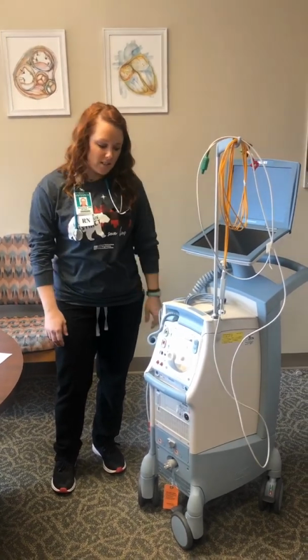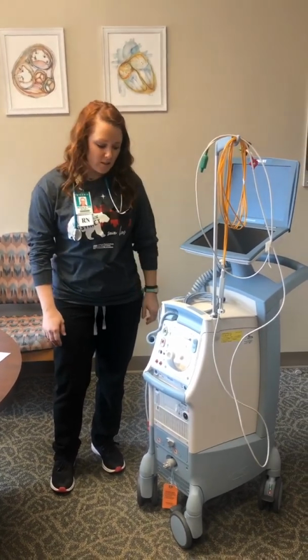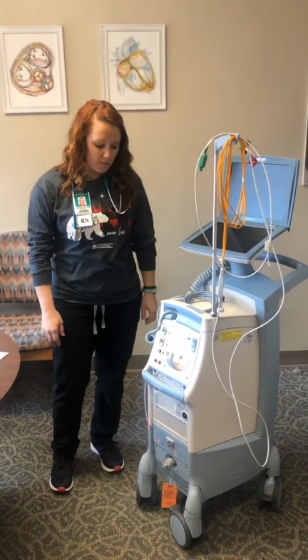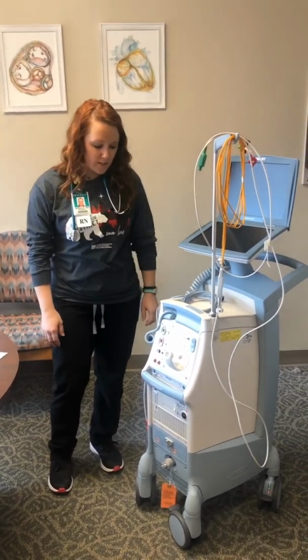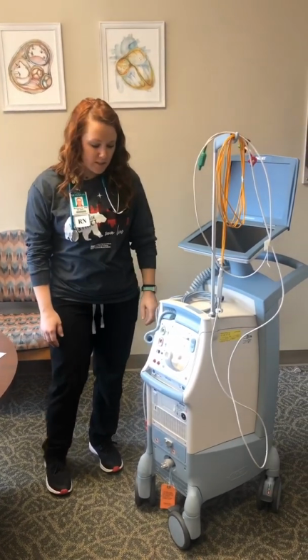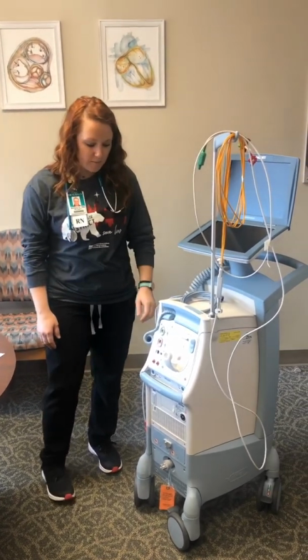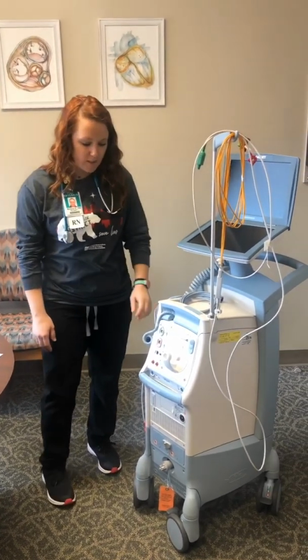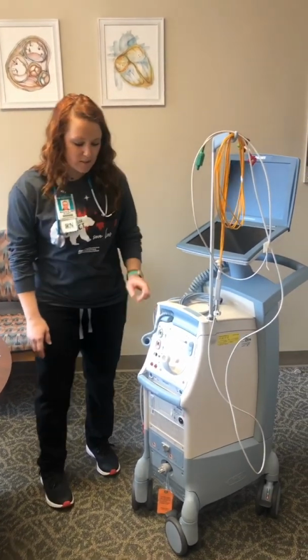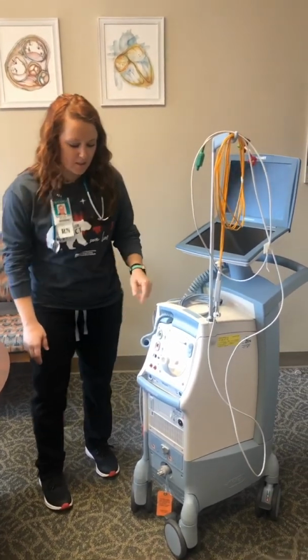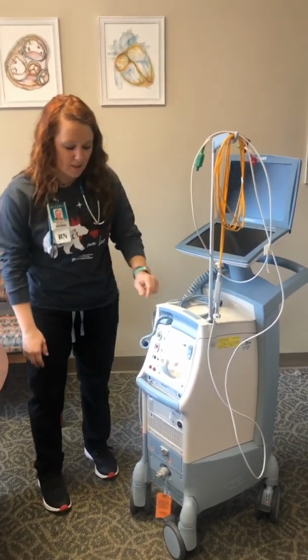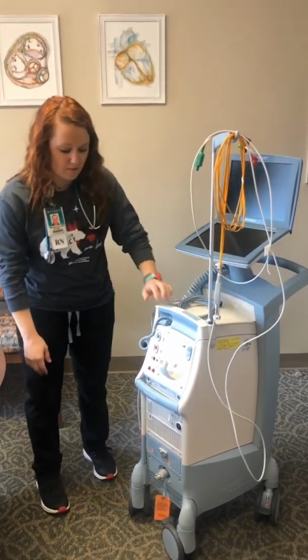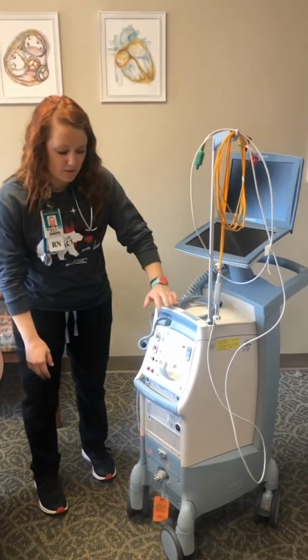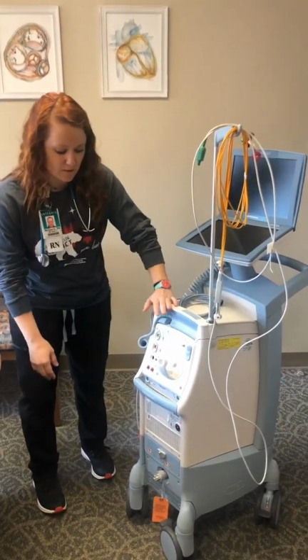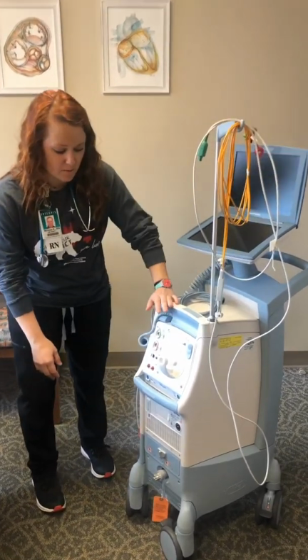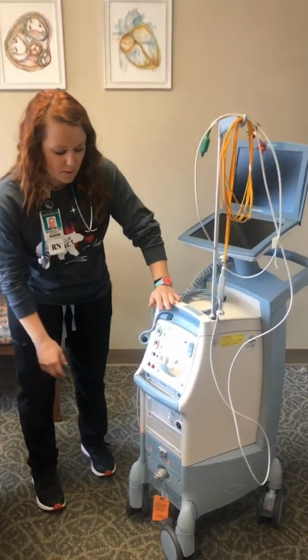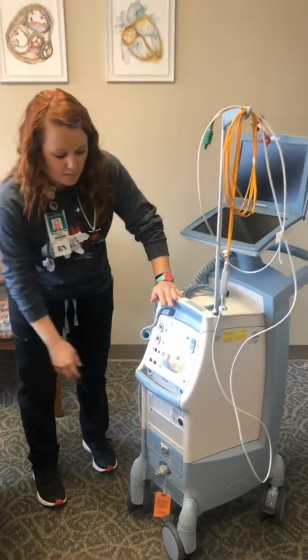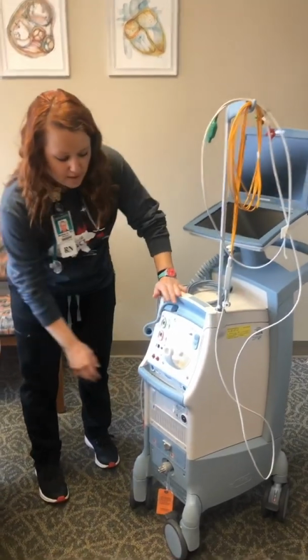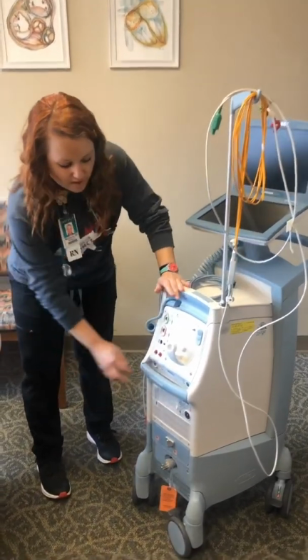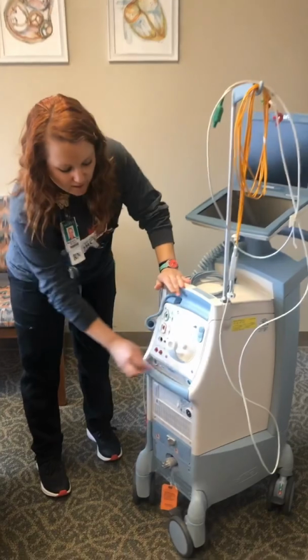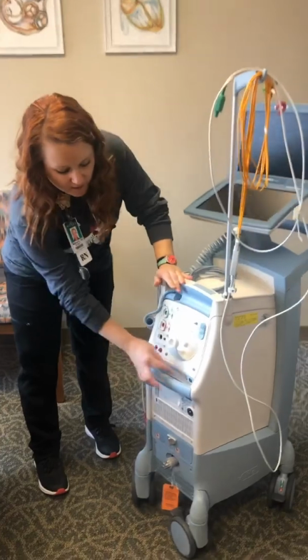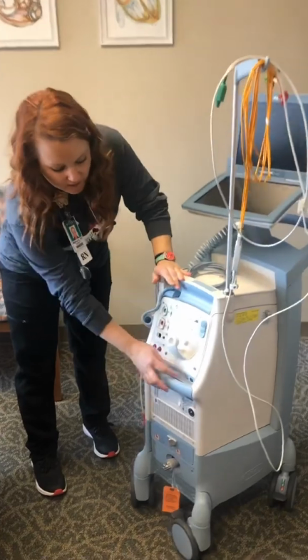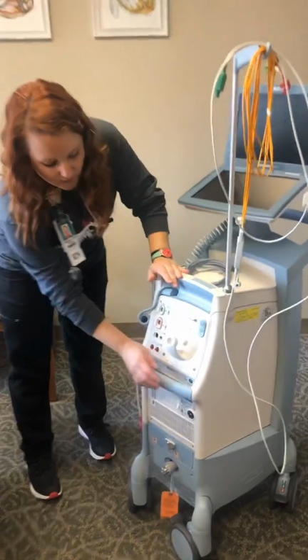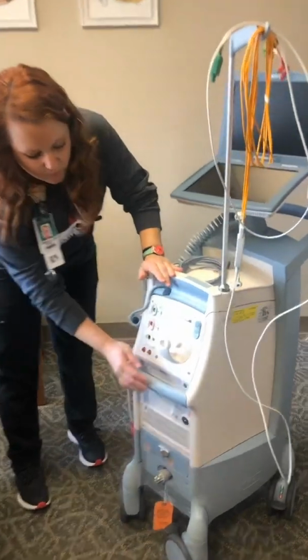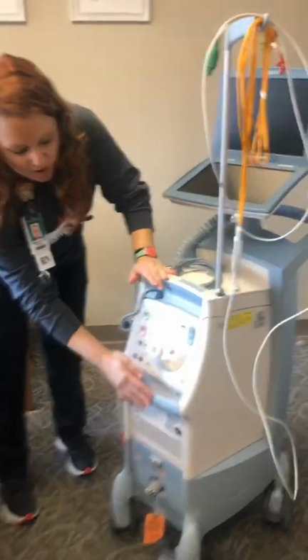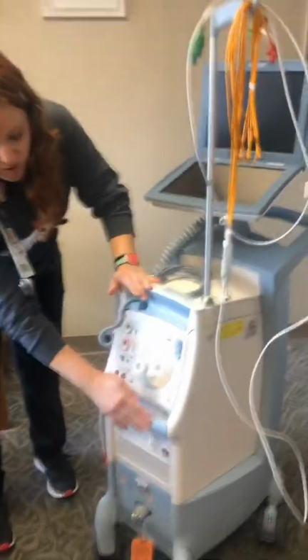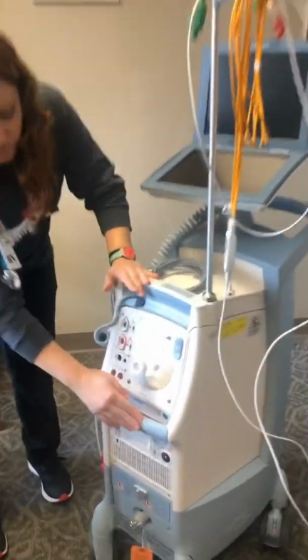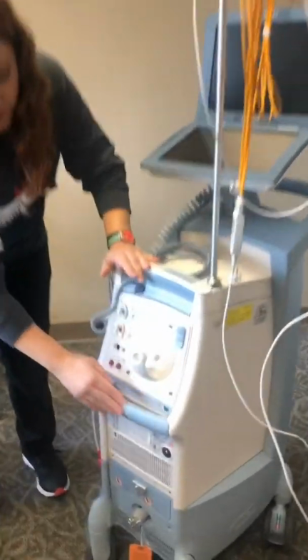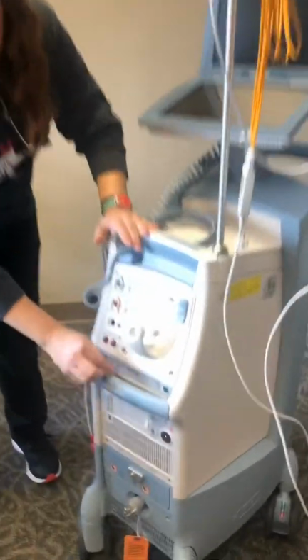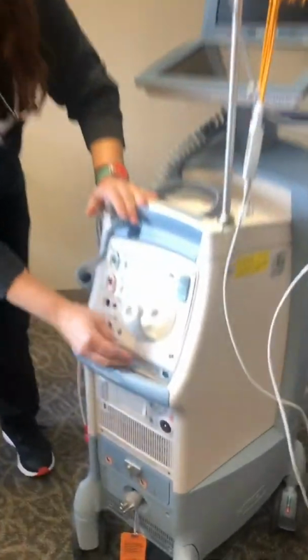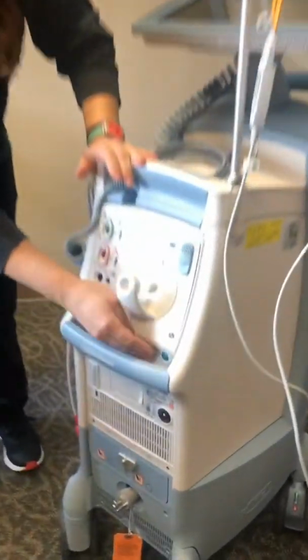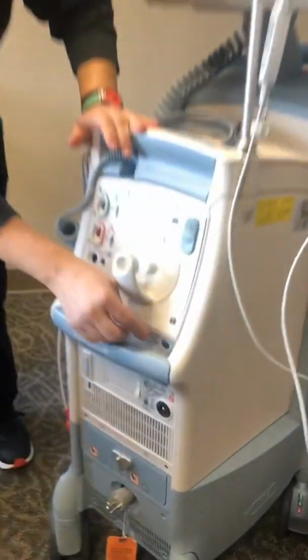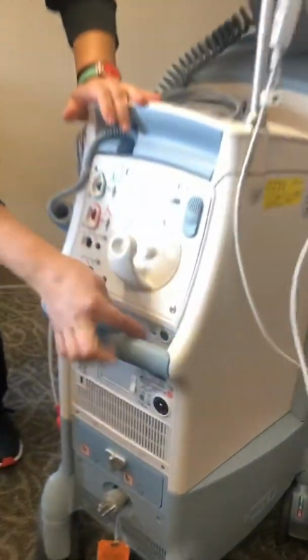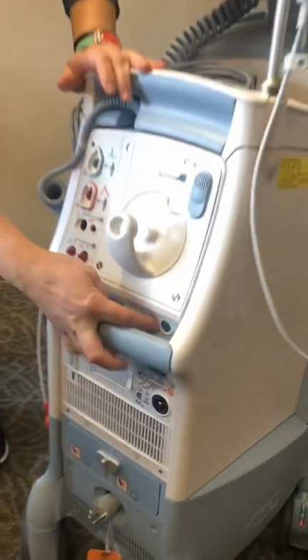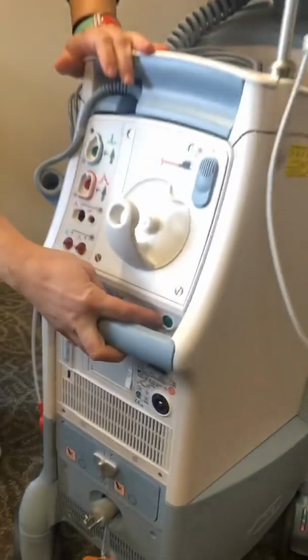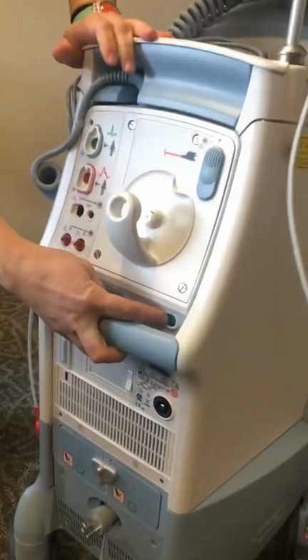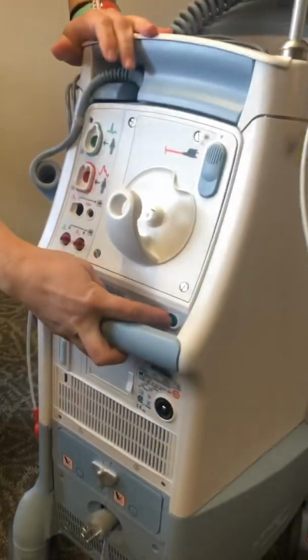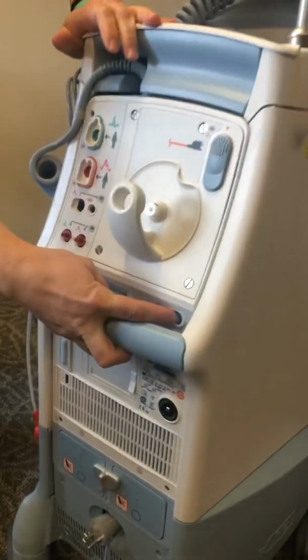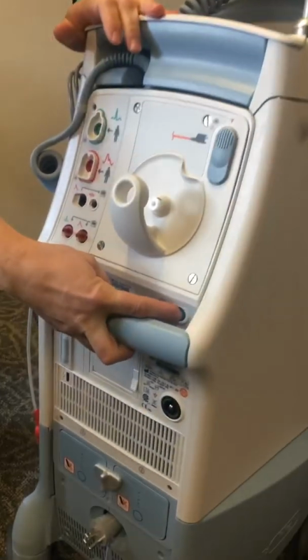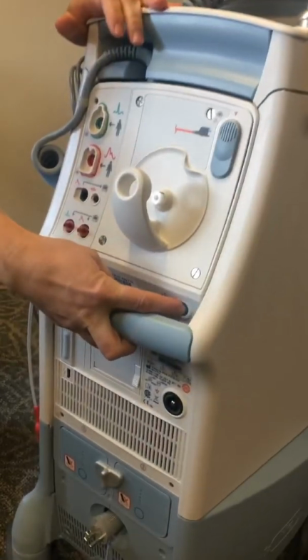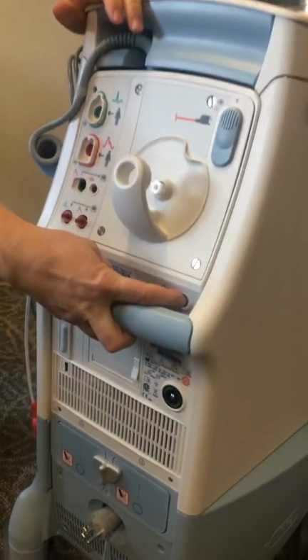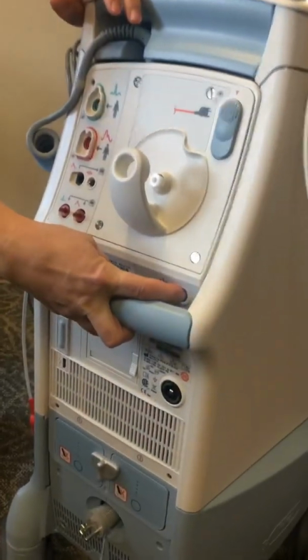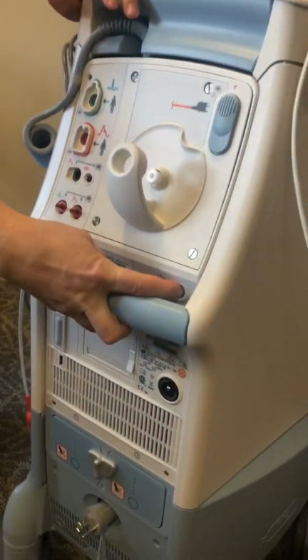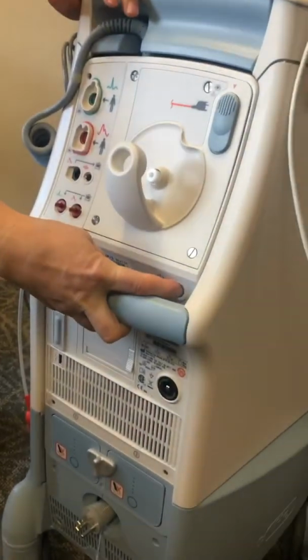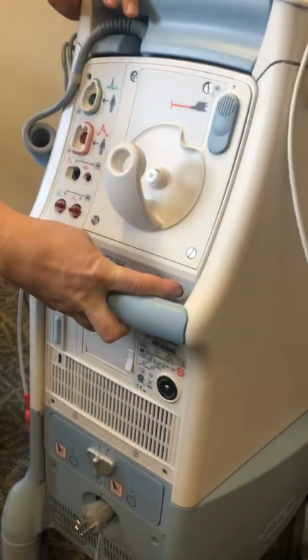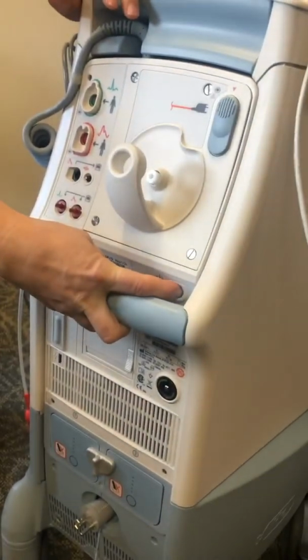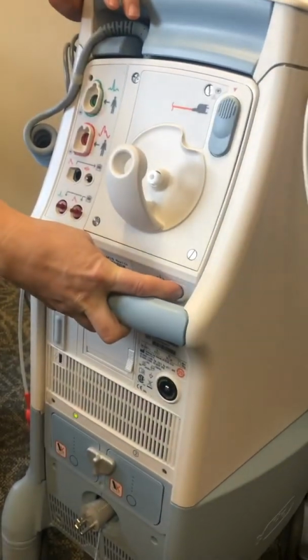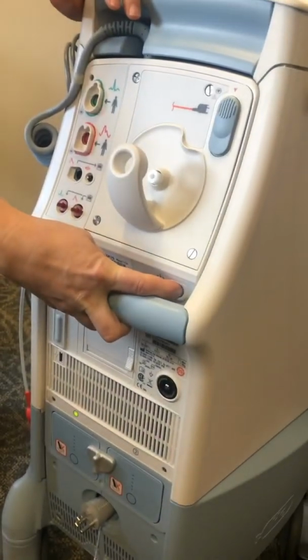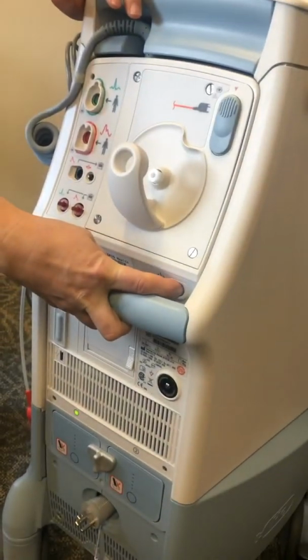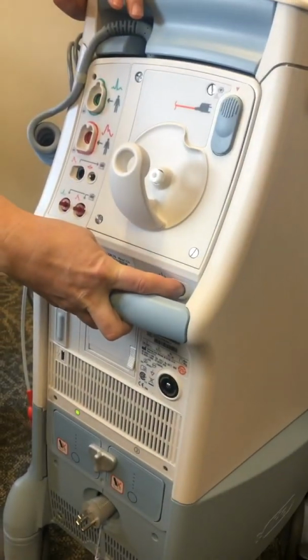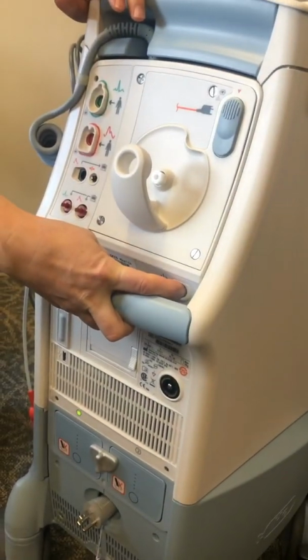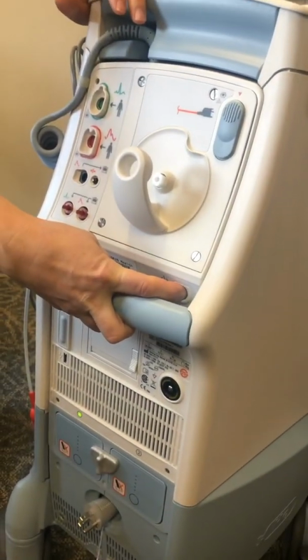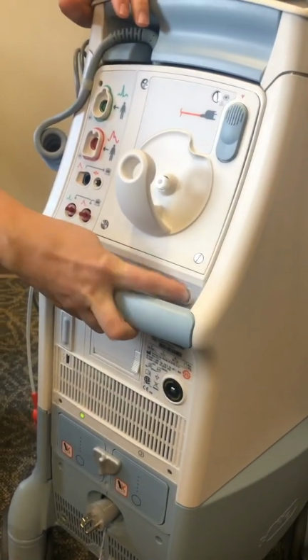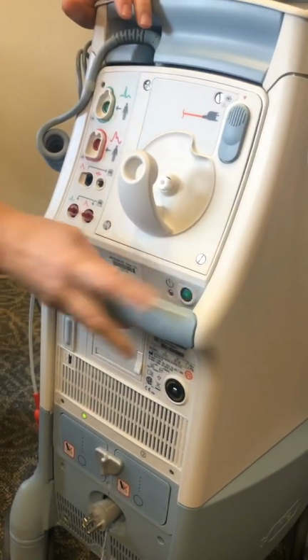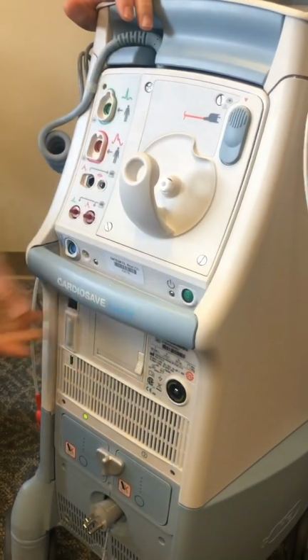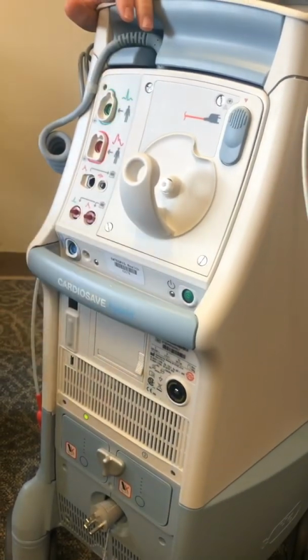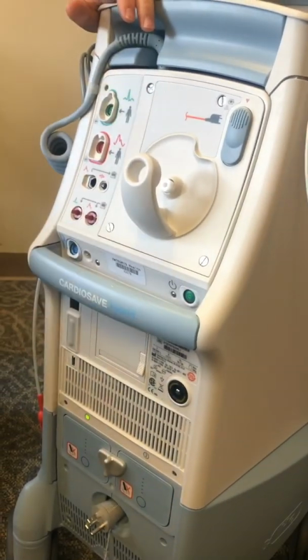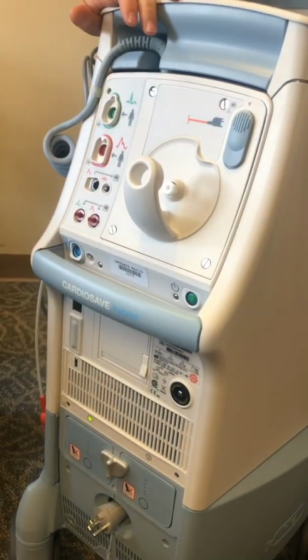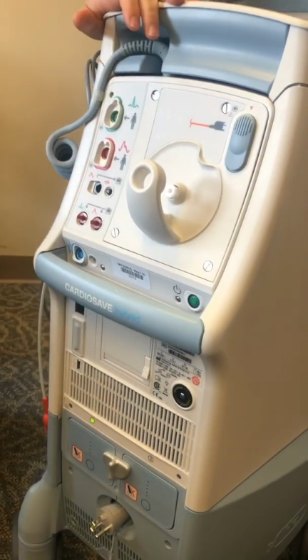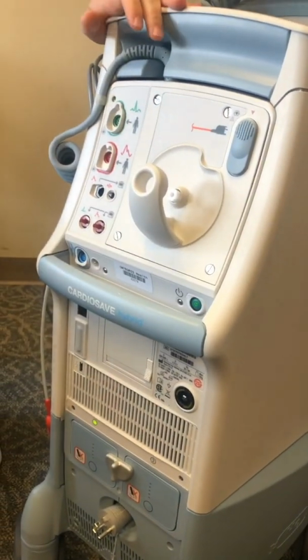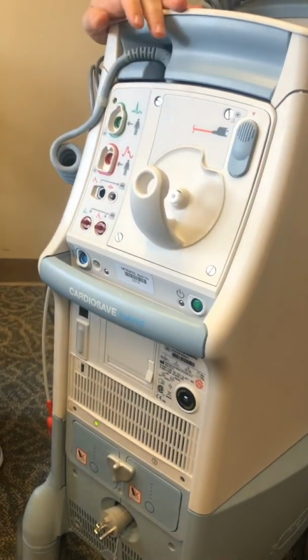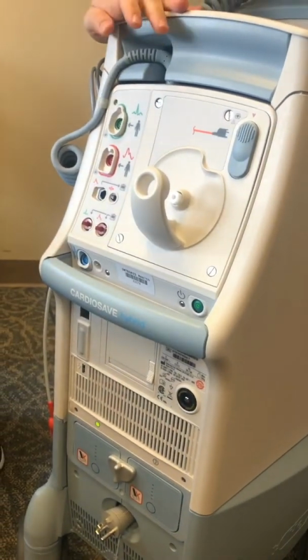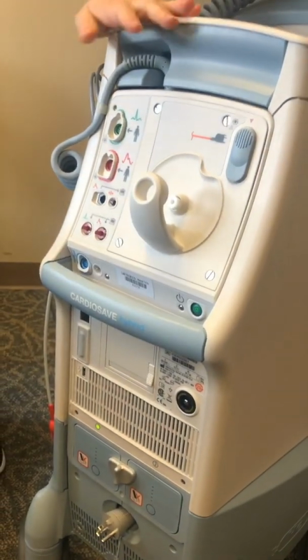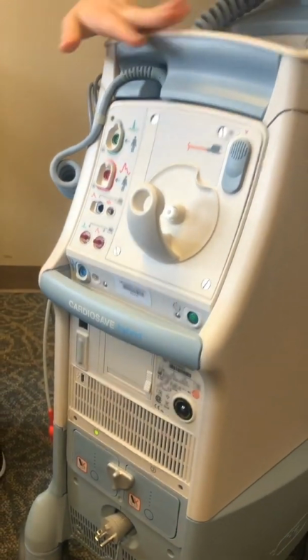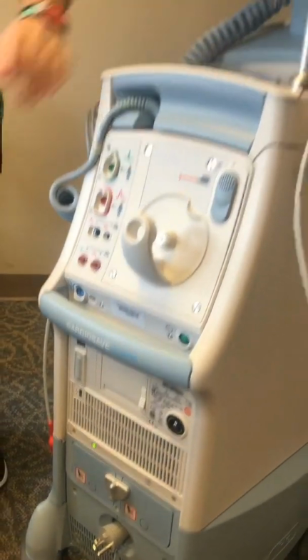First I'm going to start out with just the power button, which right here is the handle — it's going to be right under here. You just hold it until you hear the beat and it'll turn on.